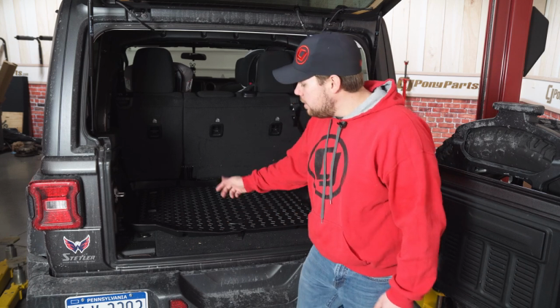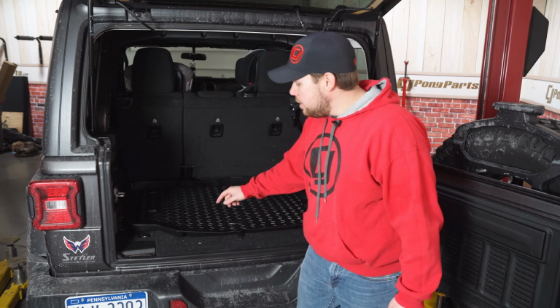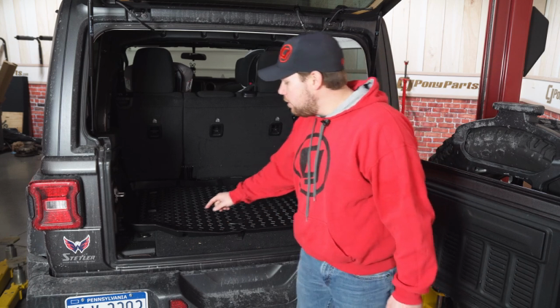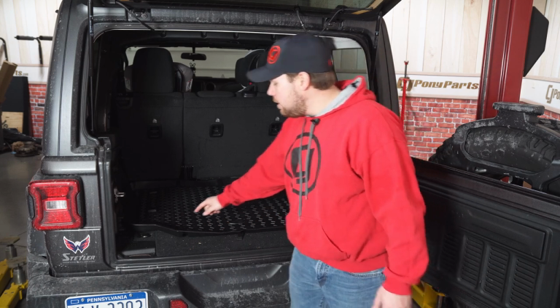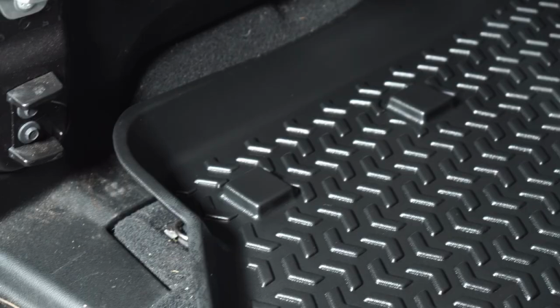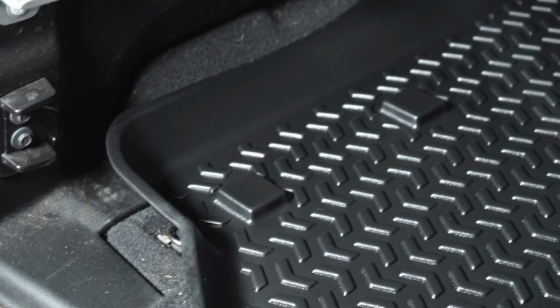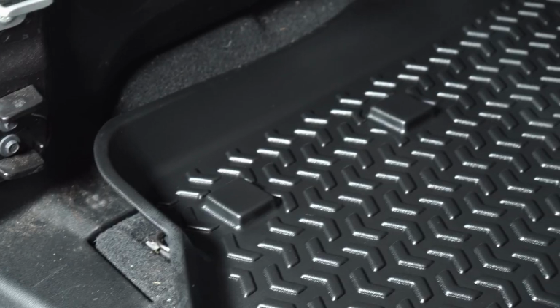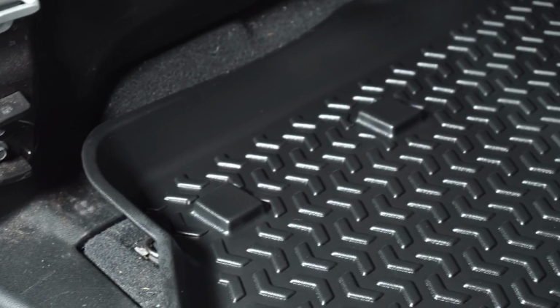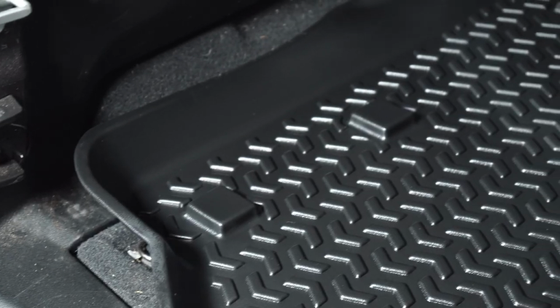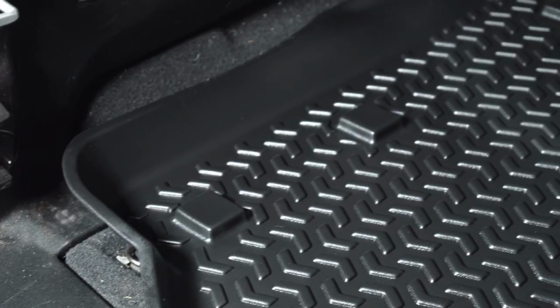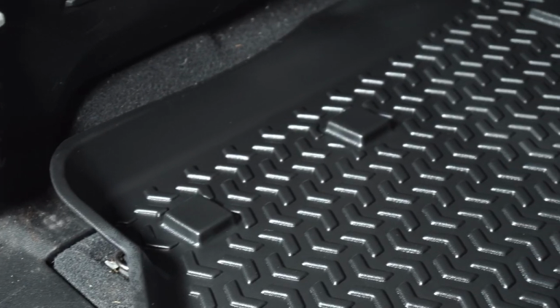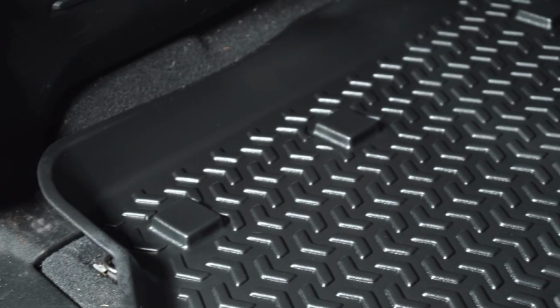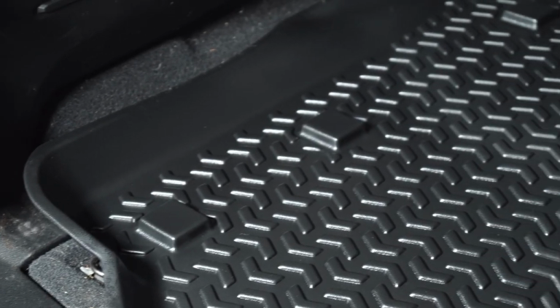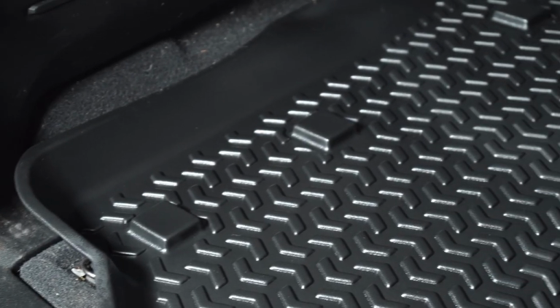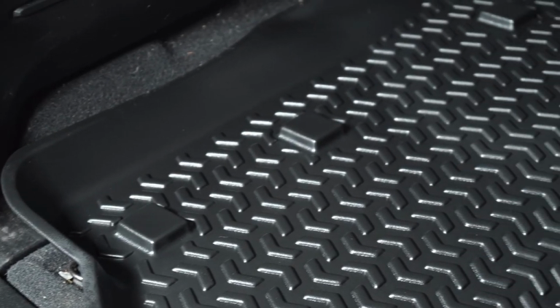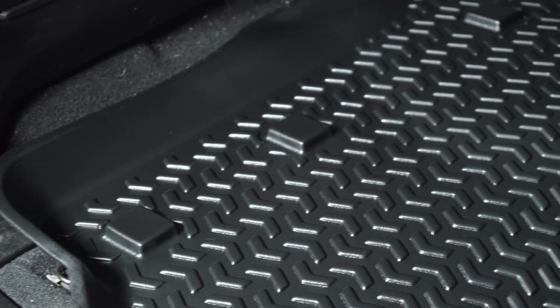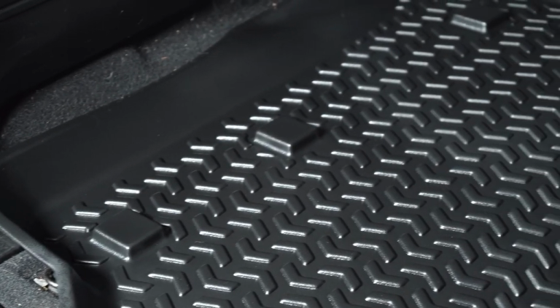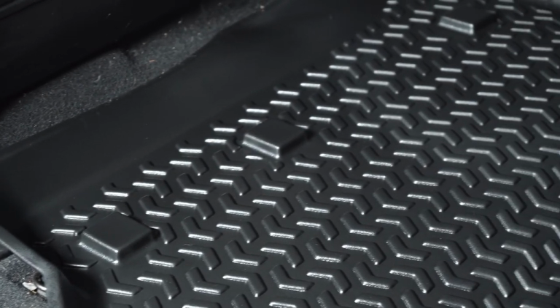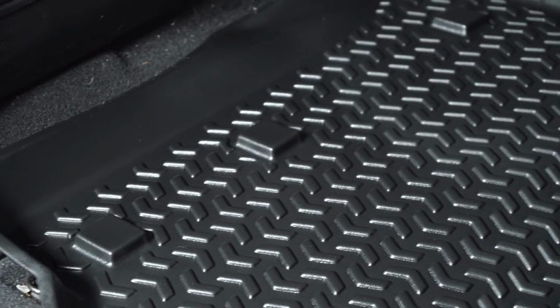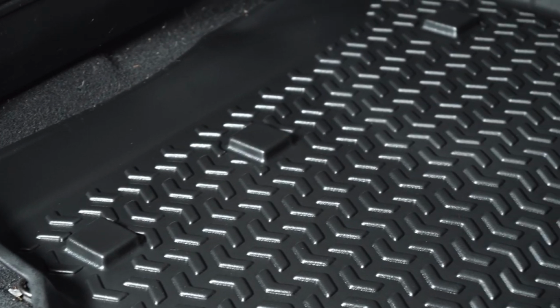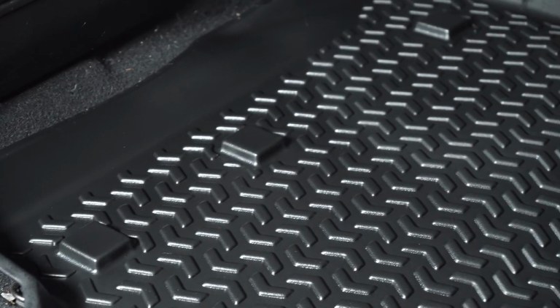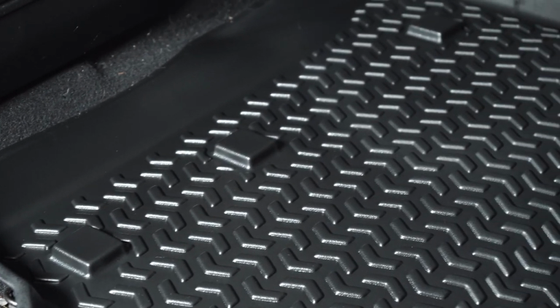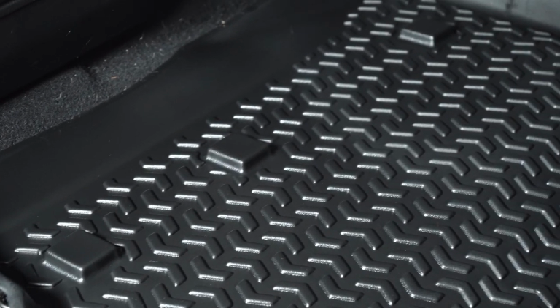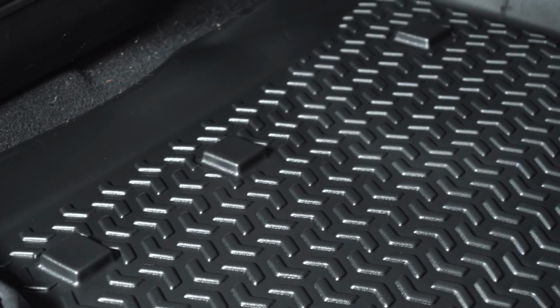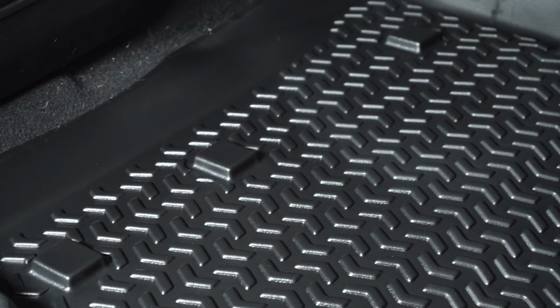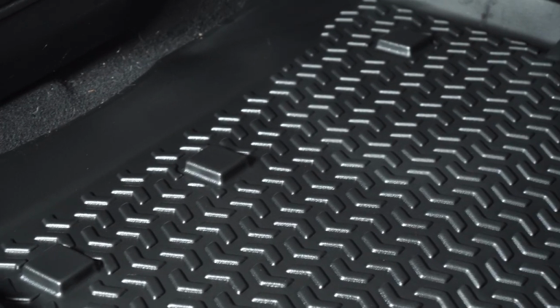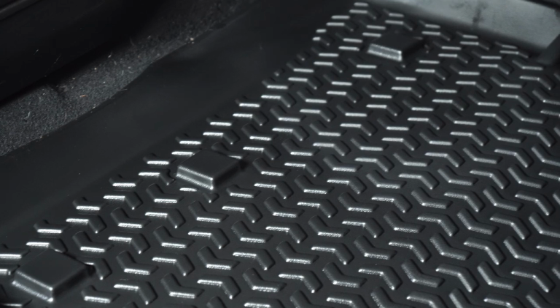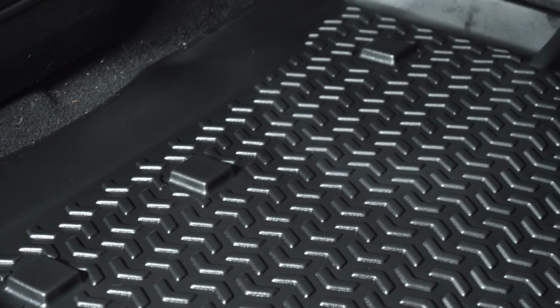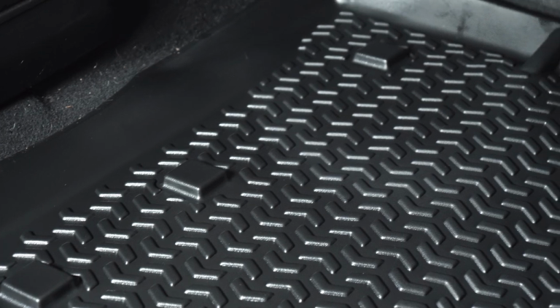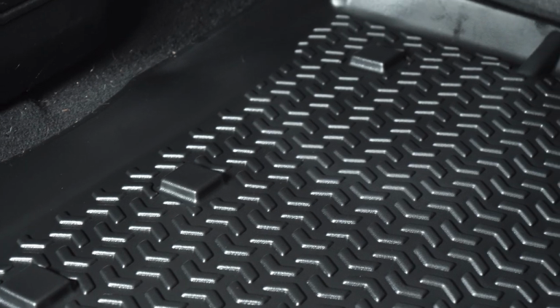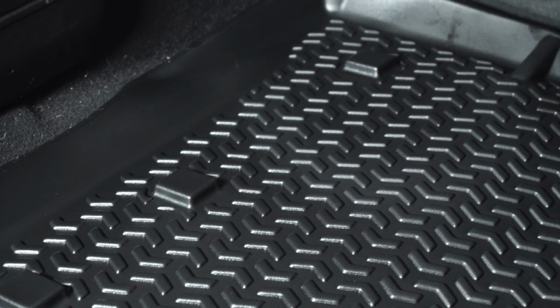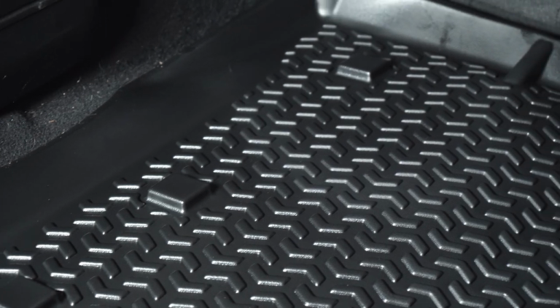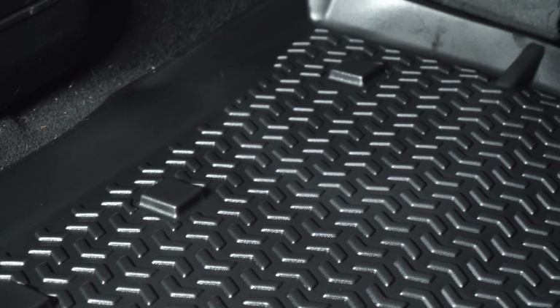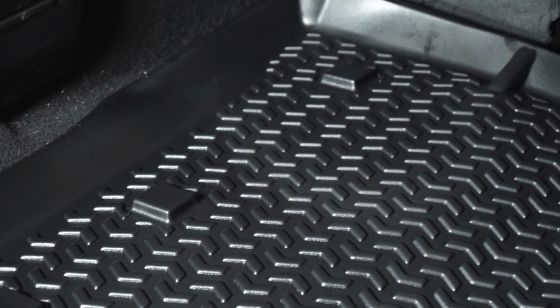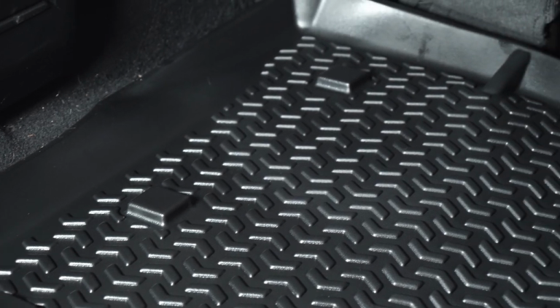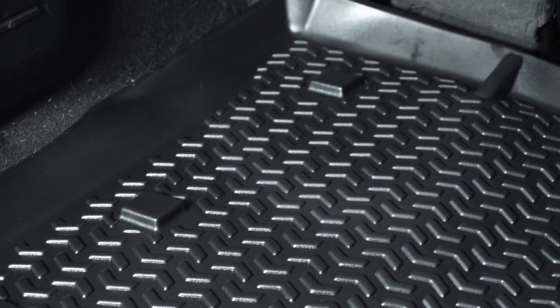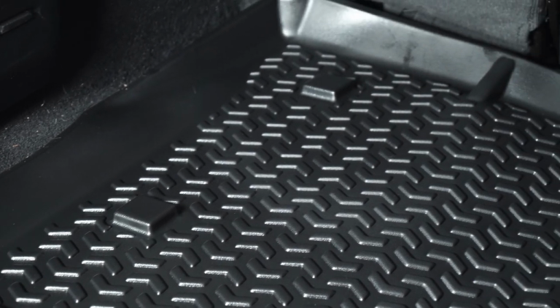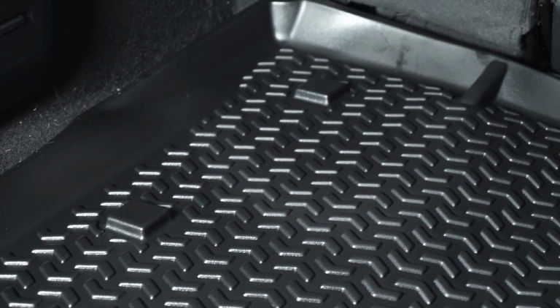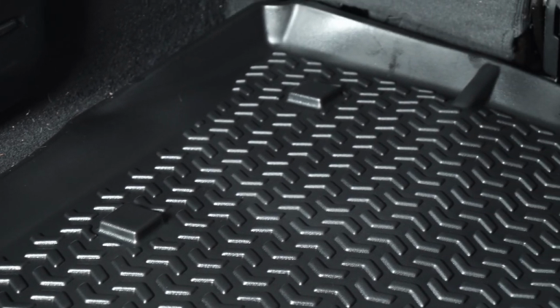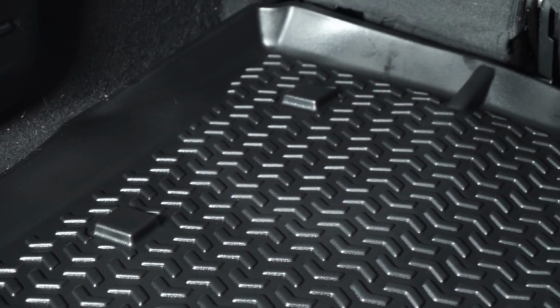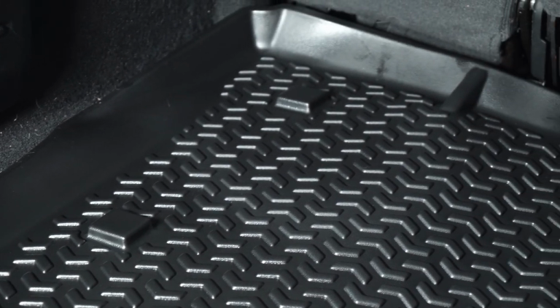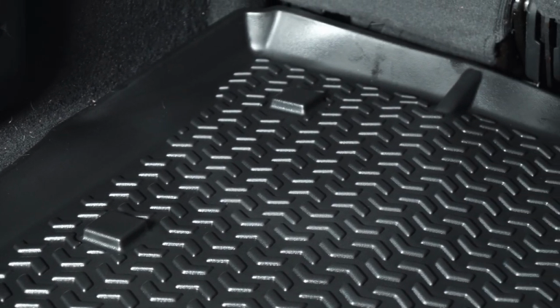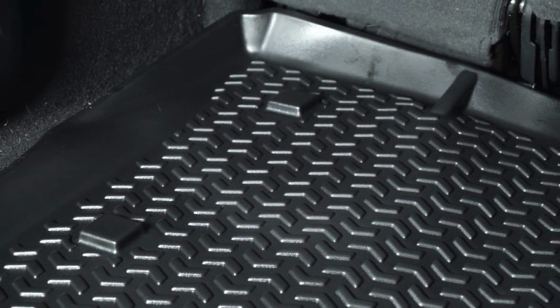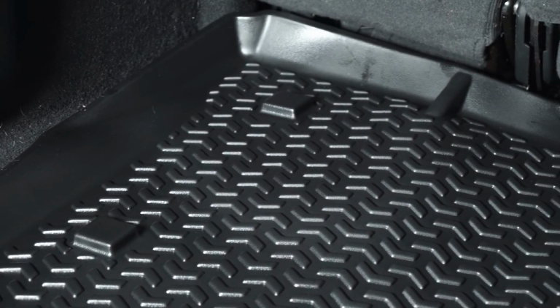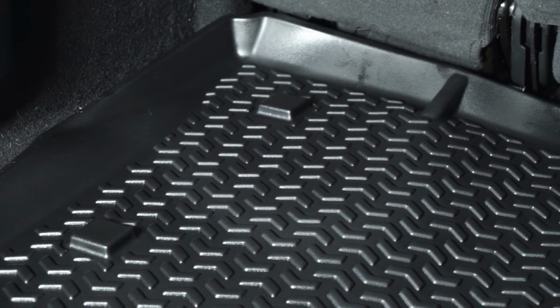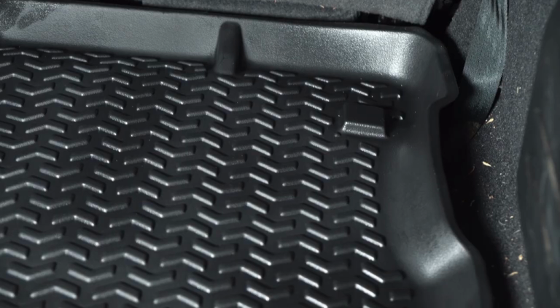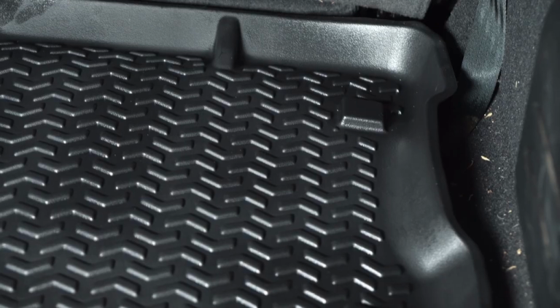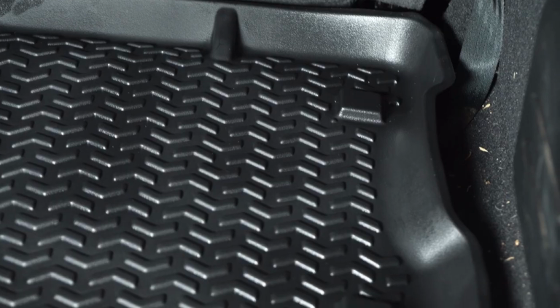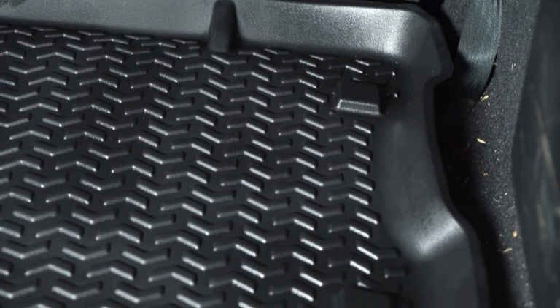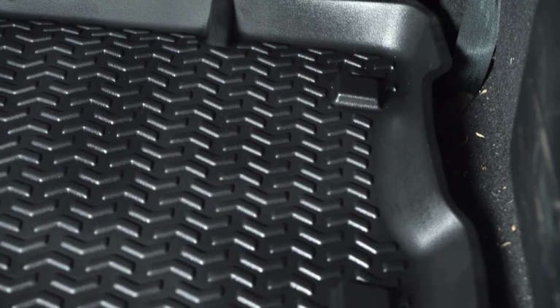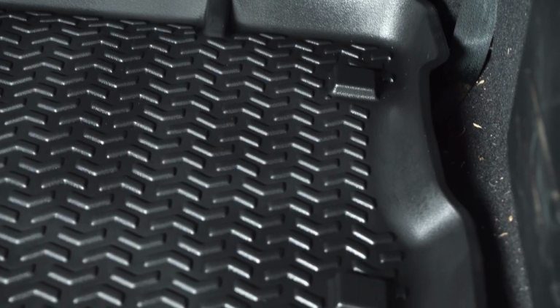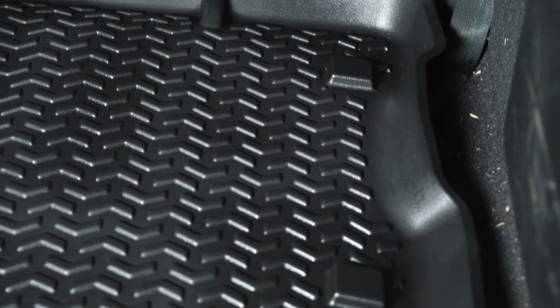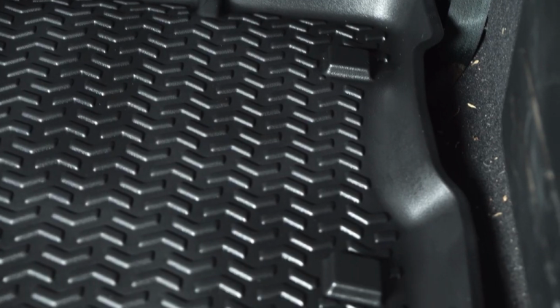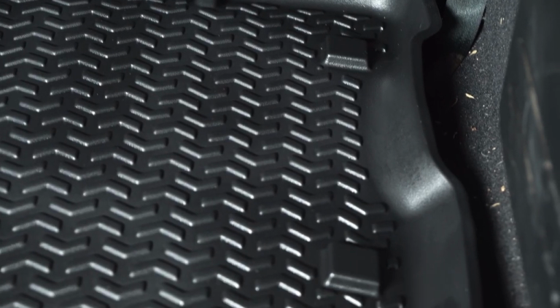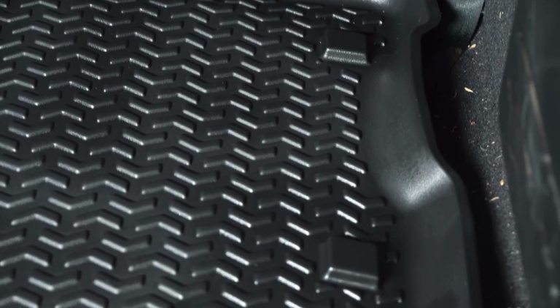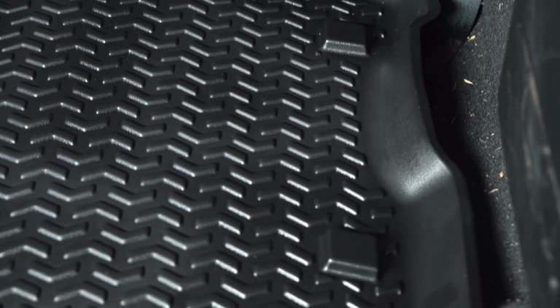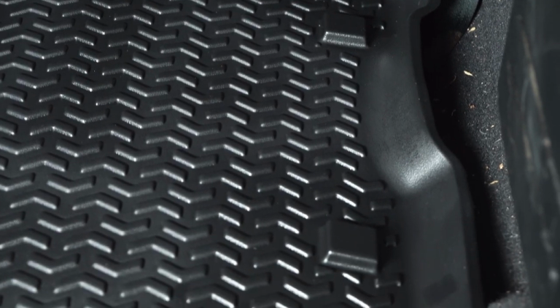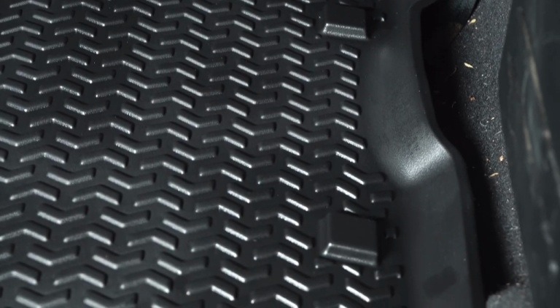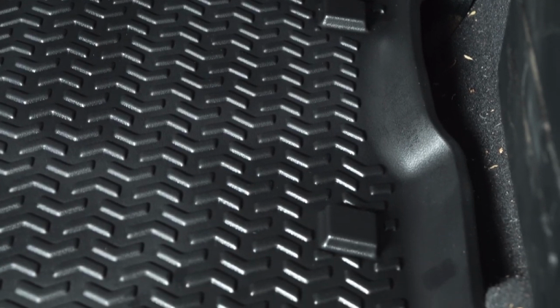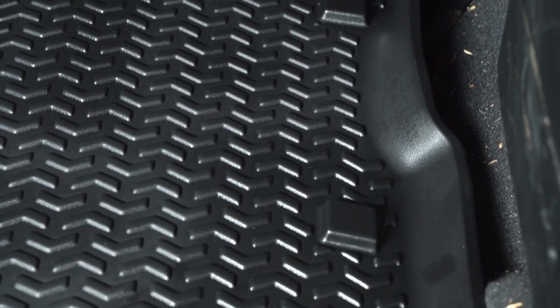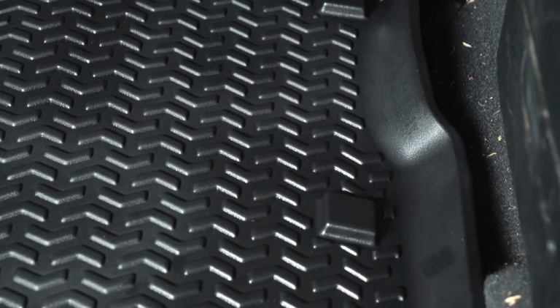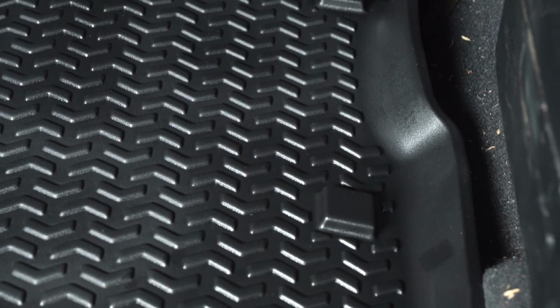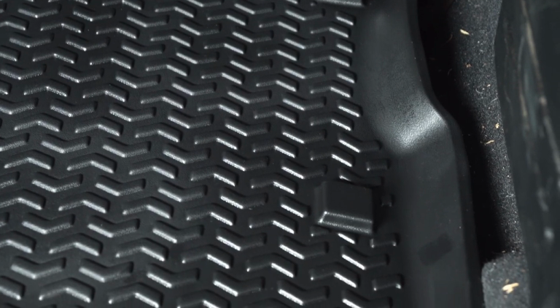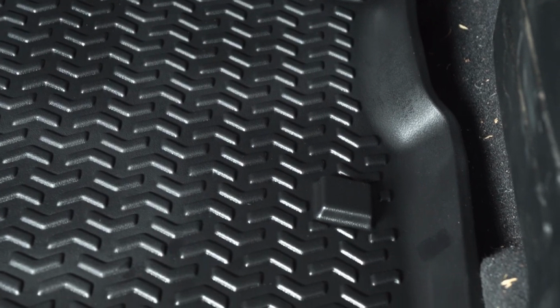You can even cut out the six little cargo tie downs there and still be able to have them pop through, in case you want to tie down some cargo onto there as well.